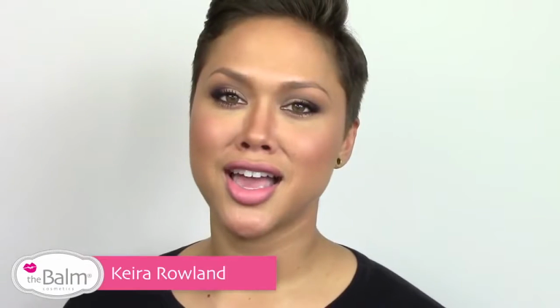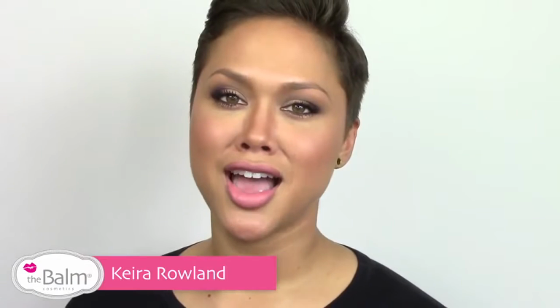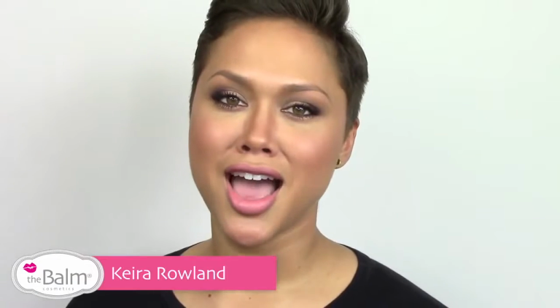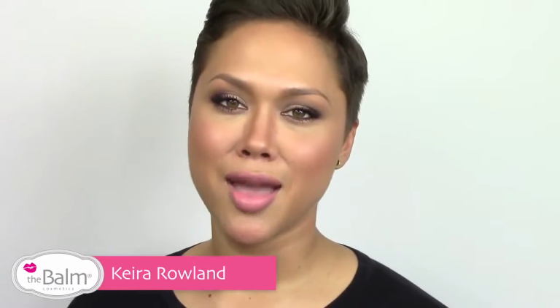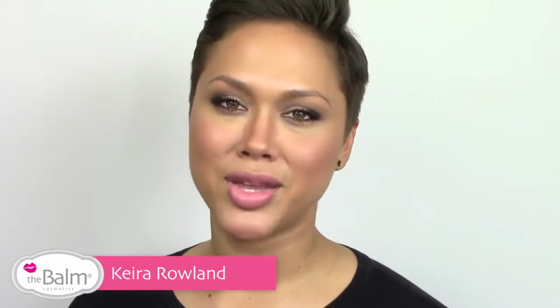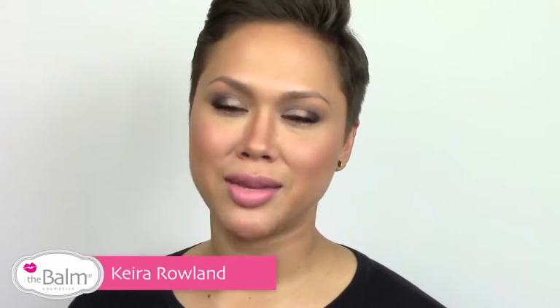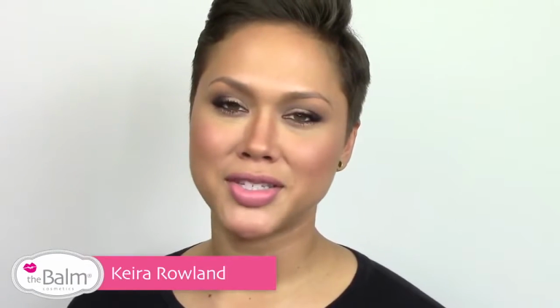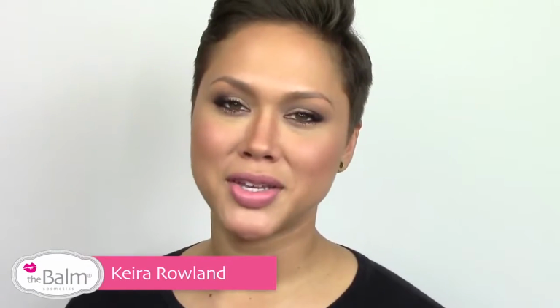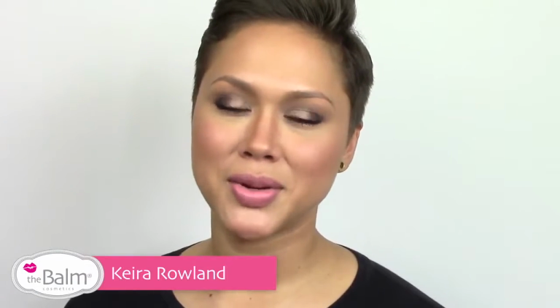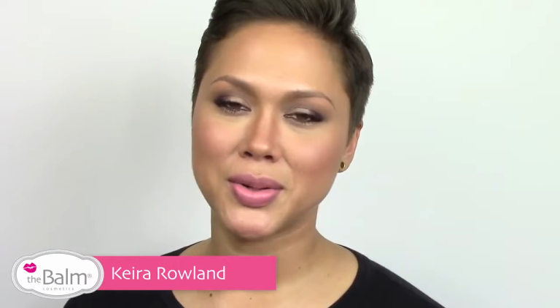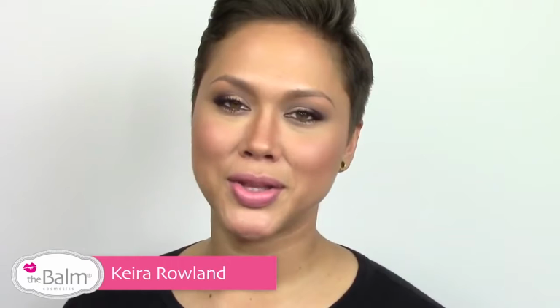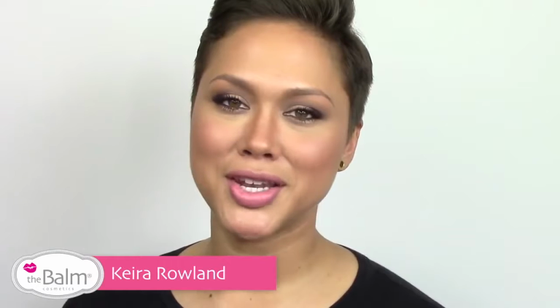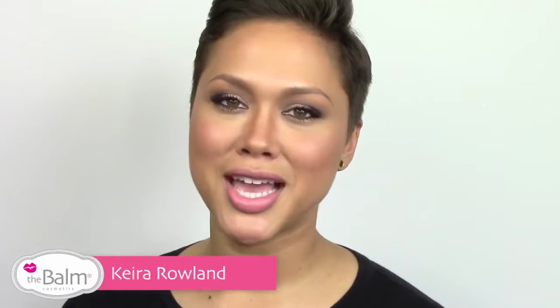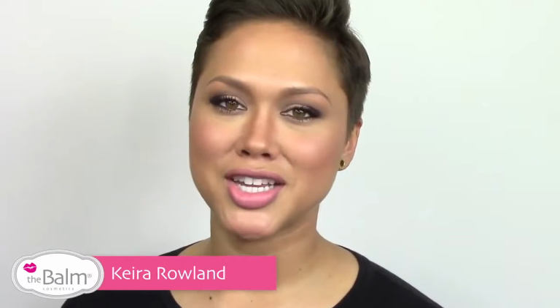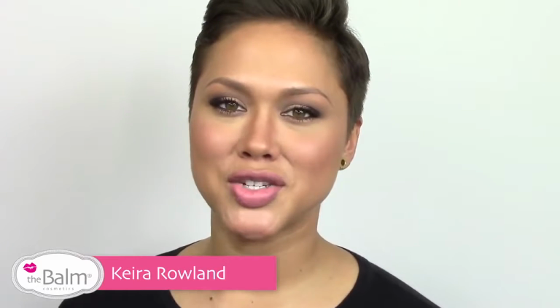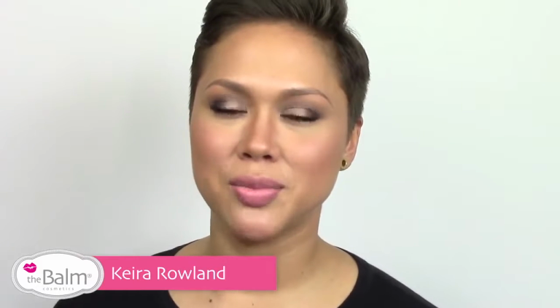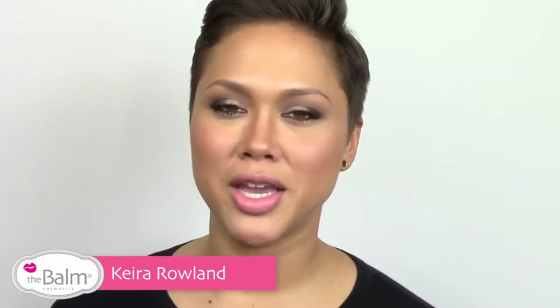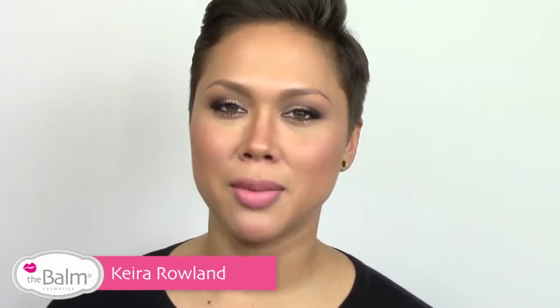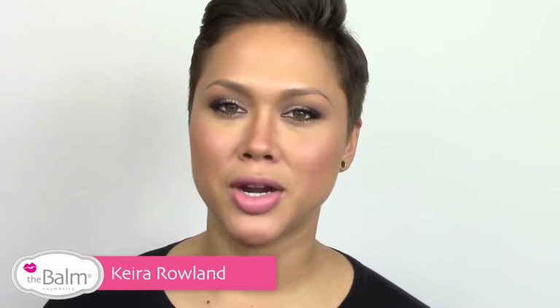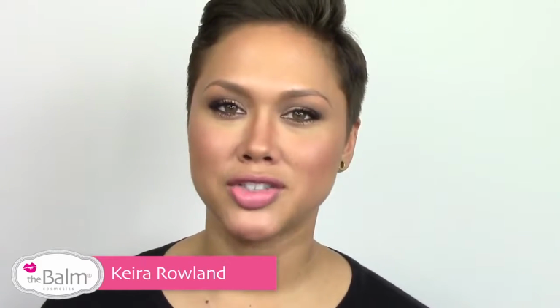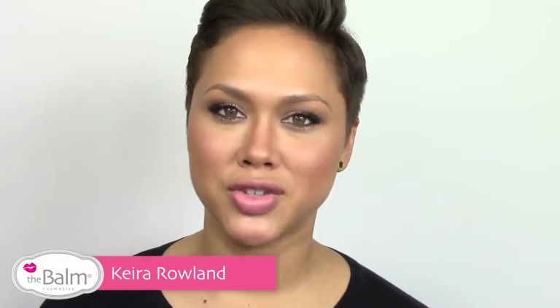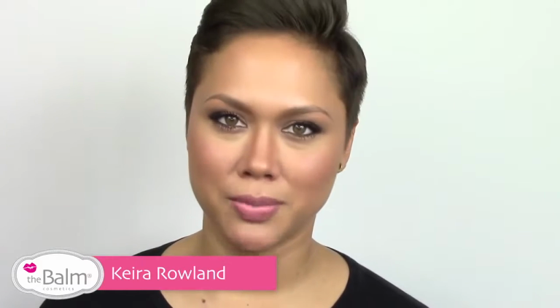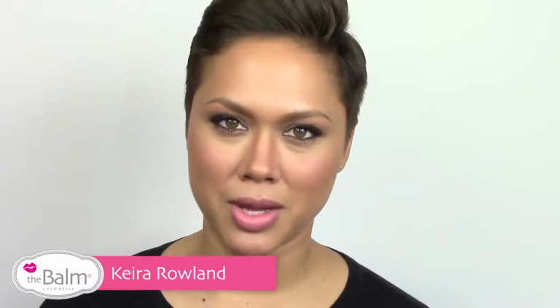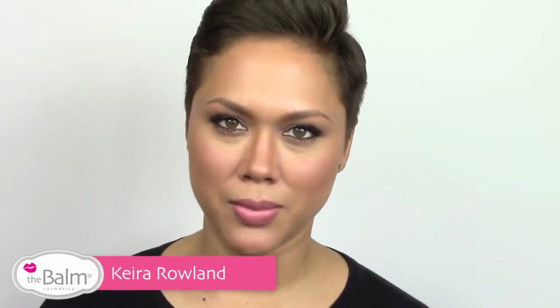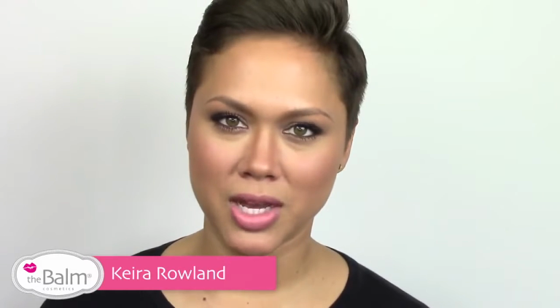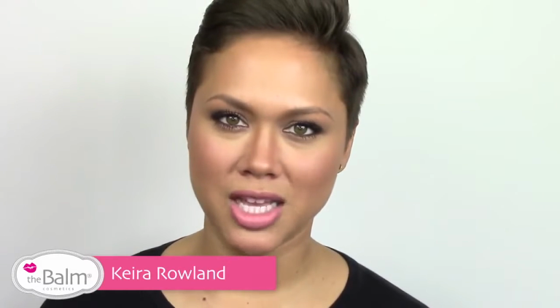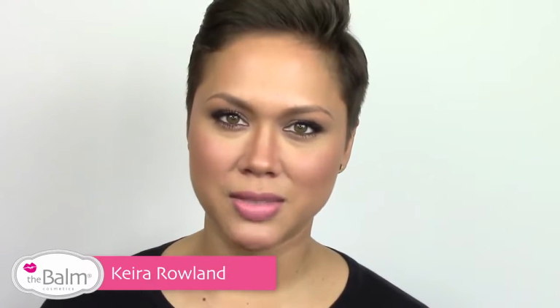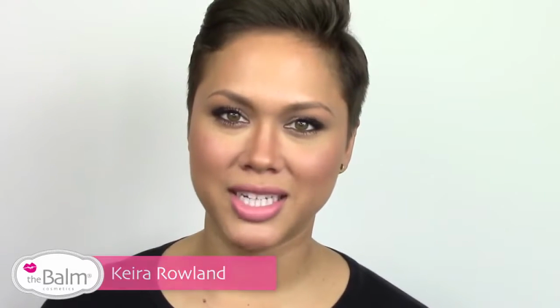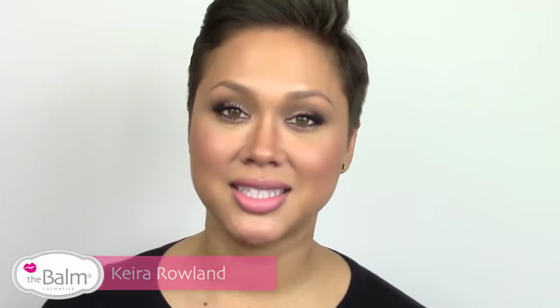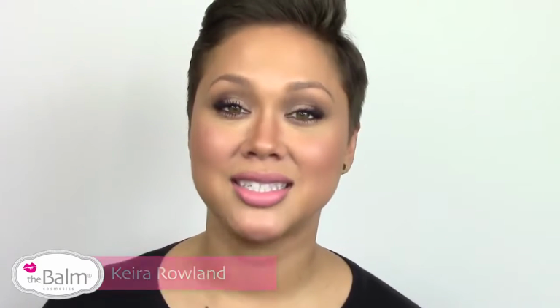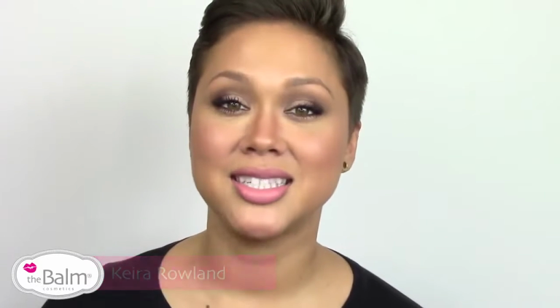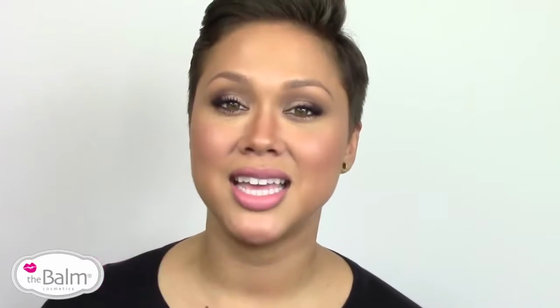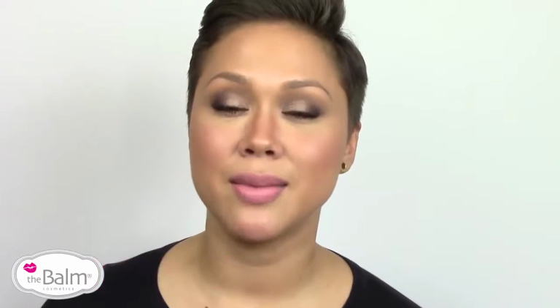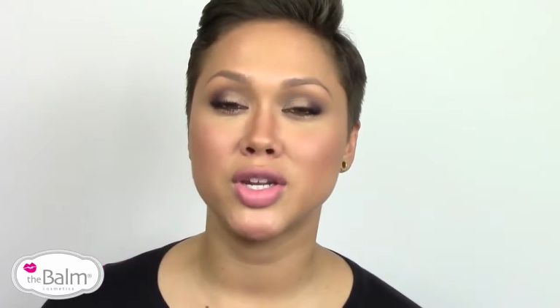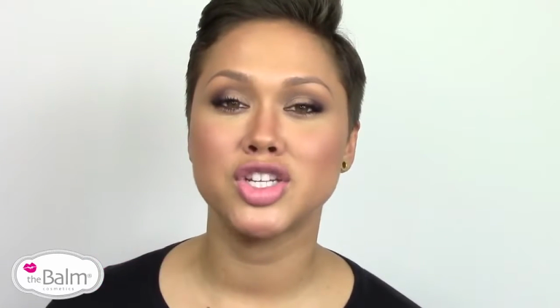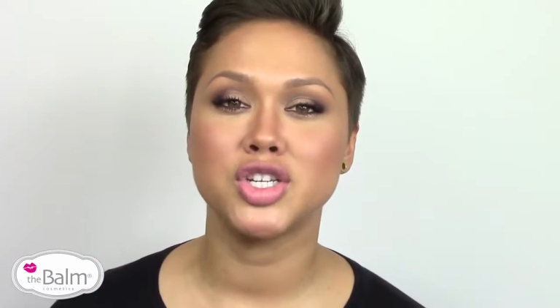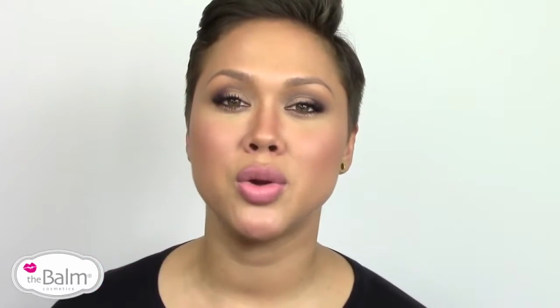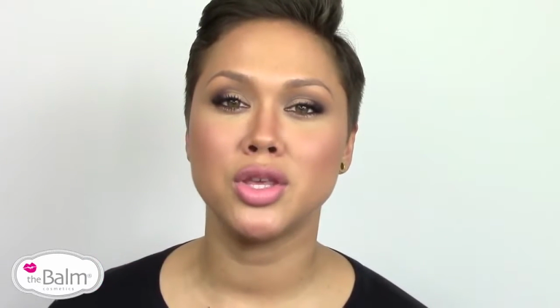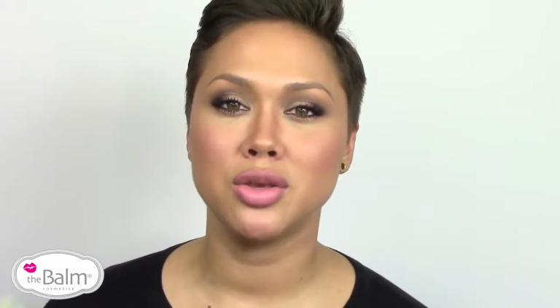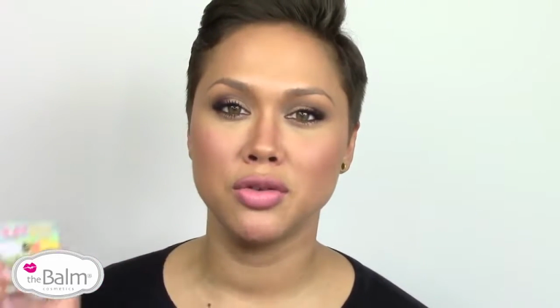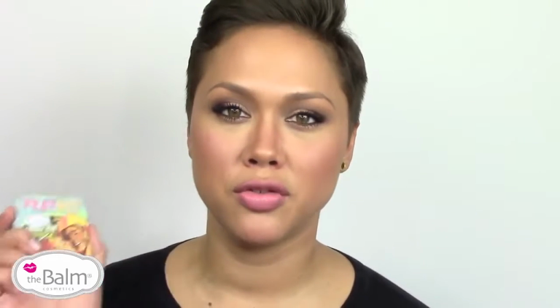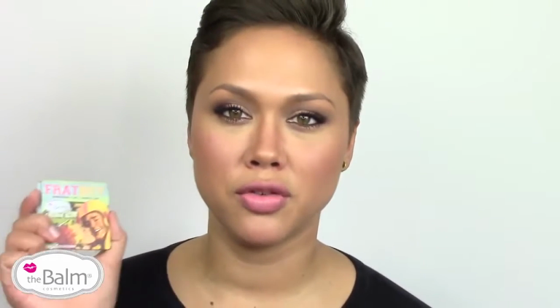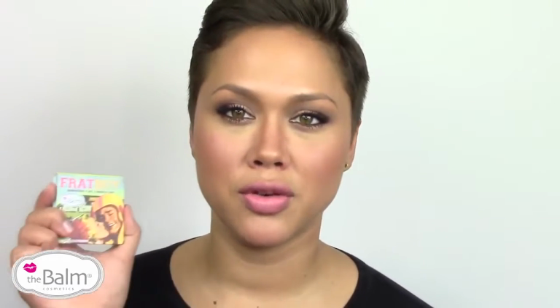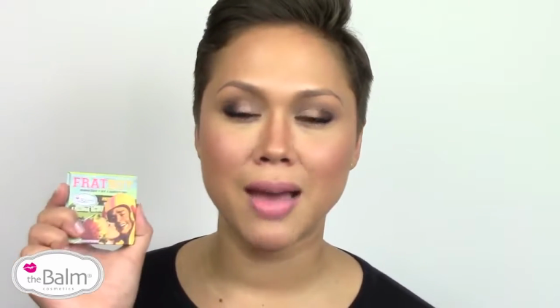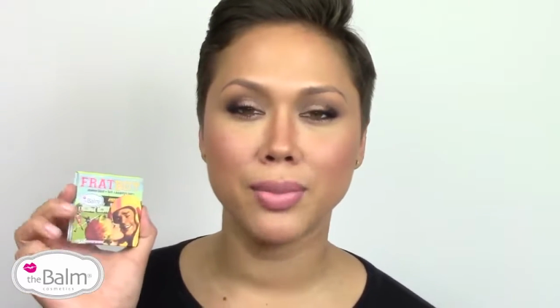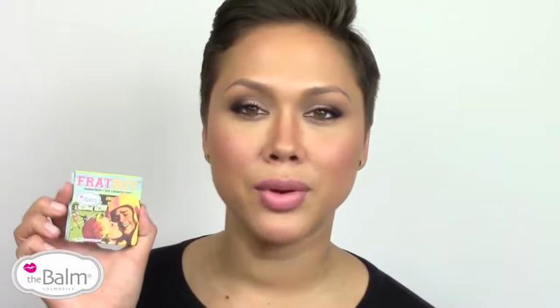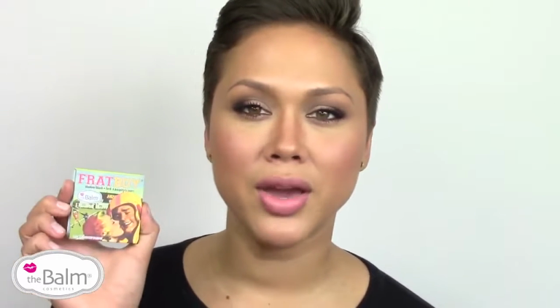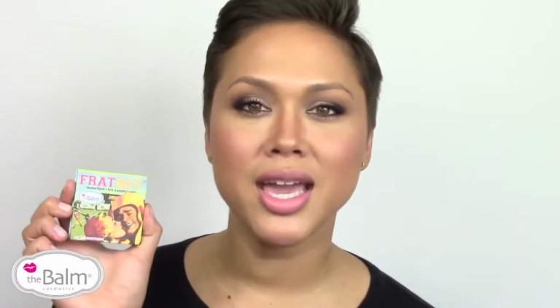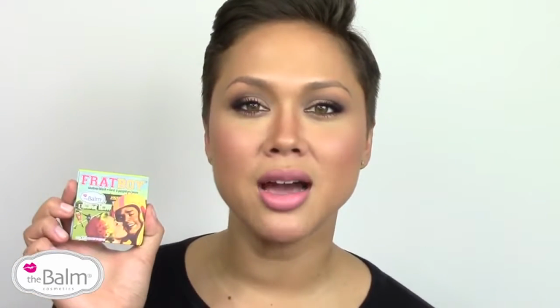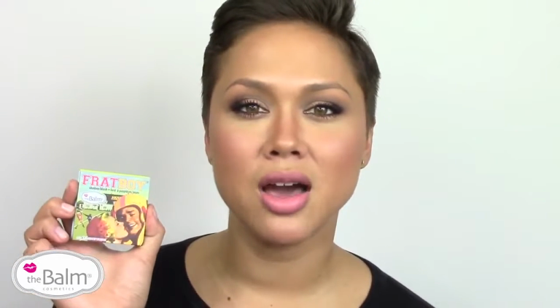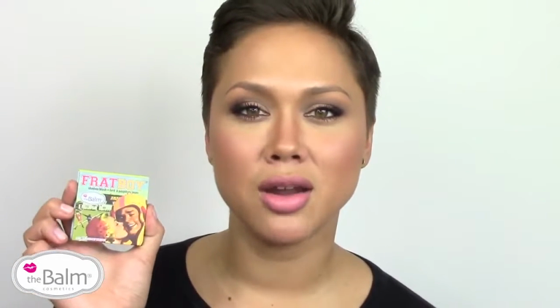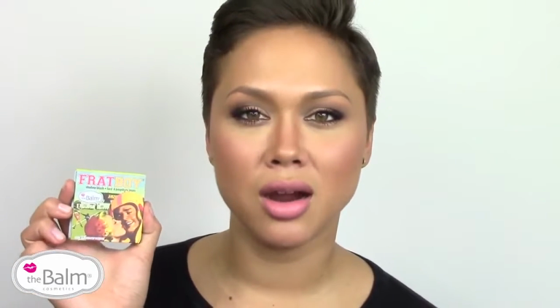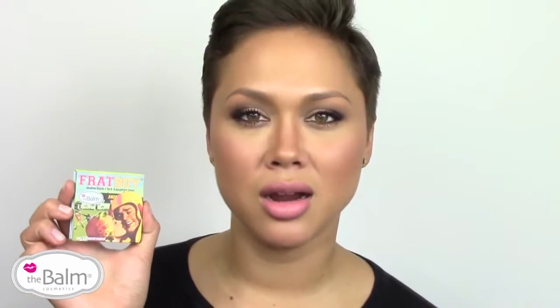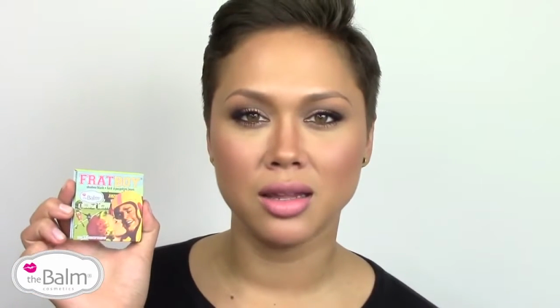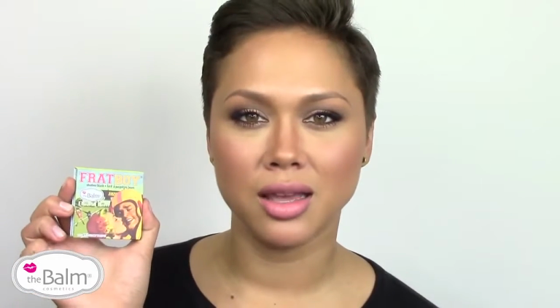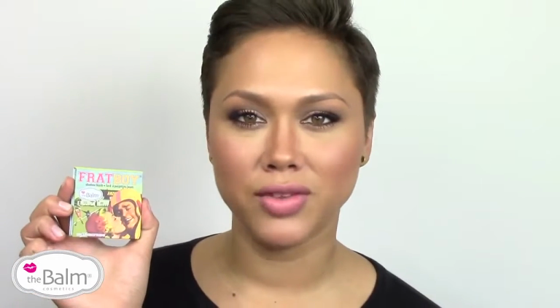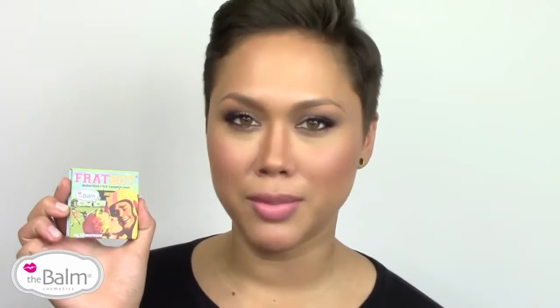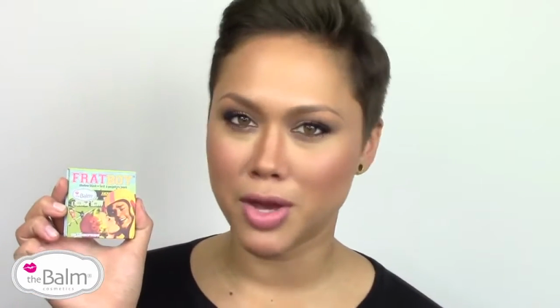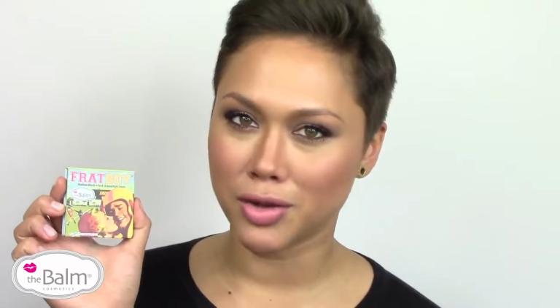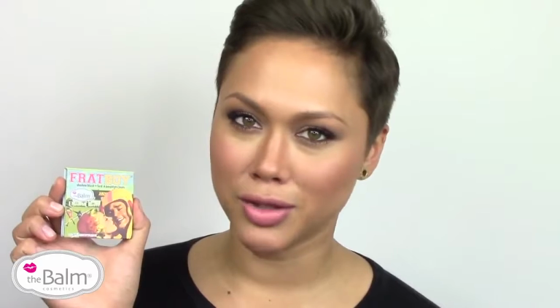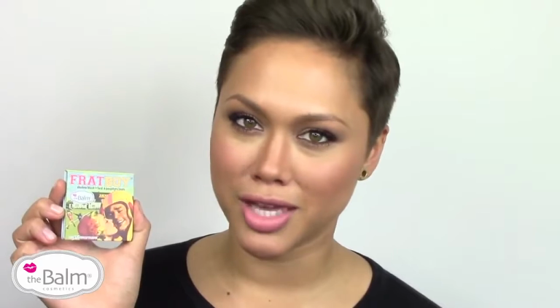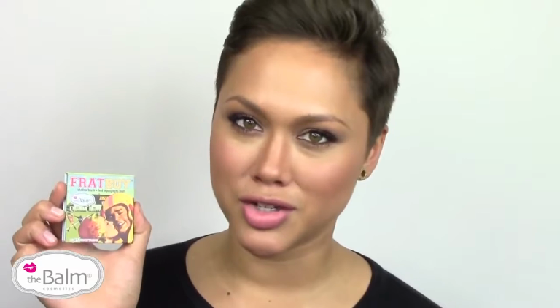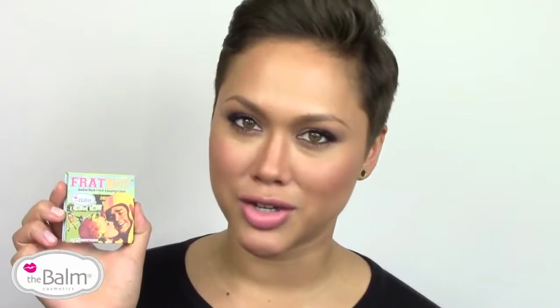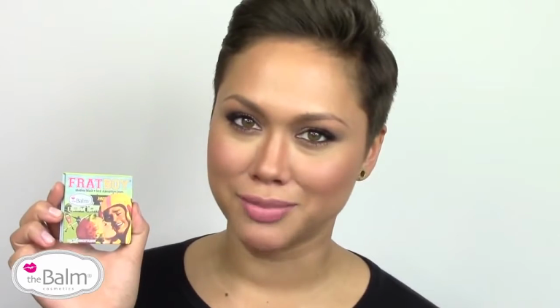Hi, my name is Kira Rowland, National Makeup Artist for the Balm Cosmetics, and today I'm going to show you Frat Boy on our lovely model, Kendra.